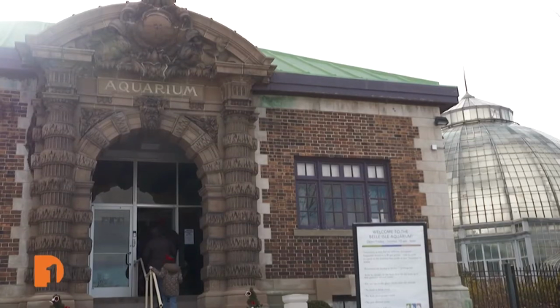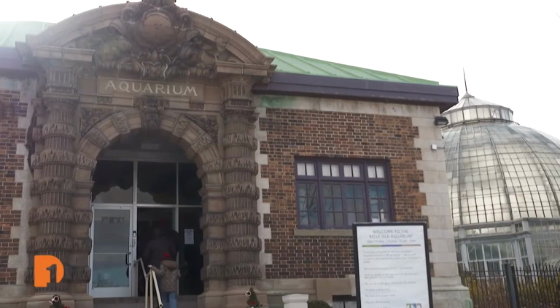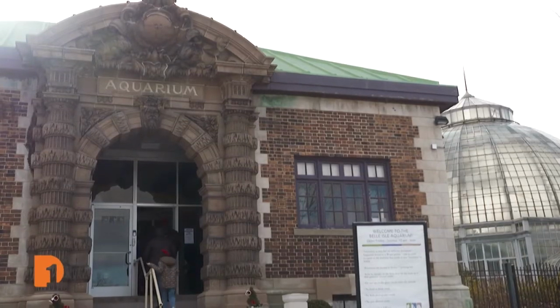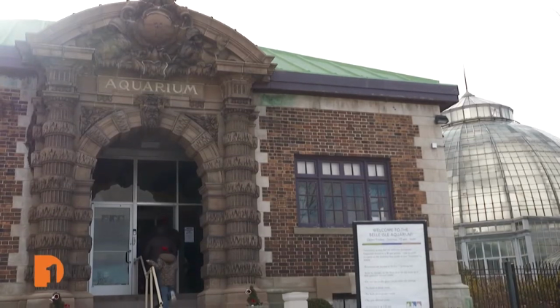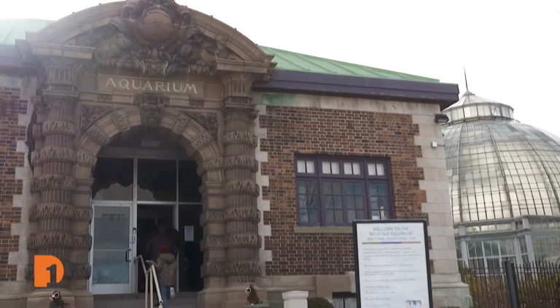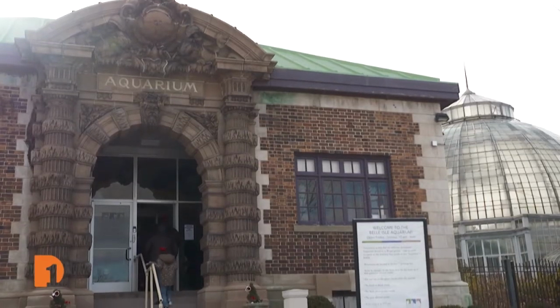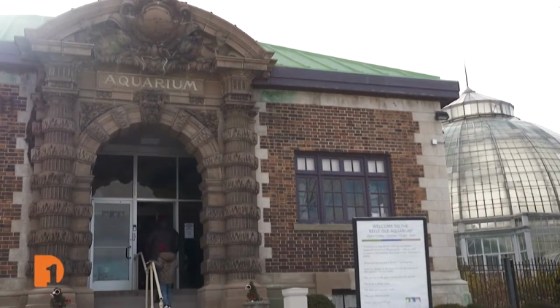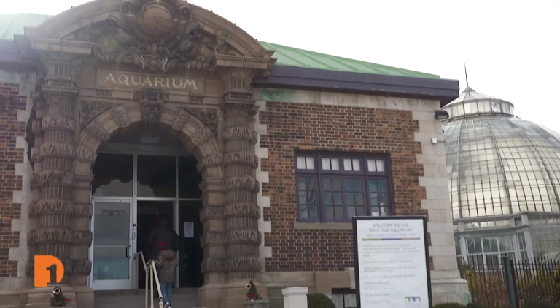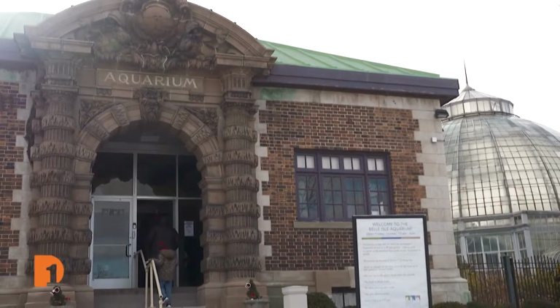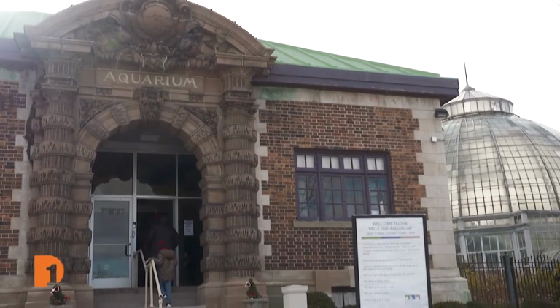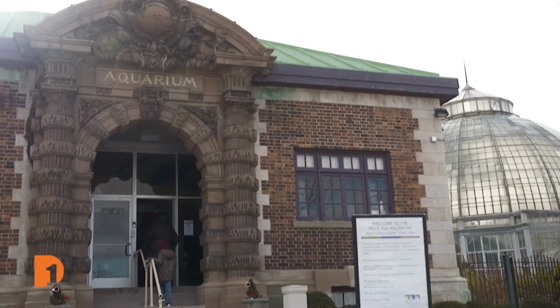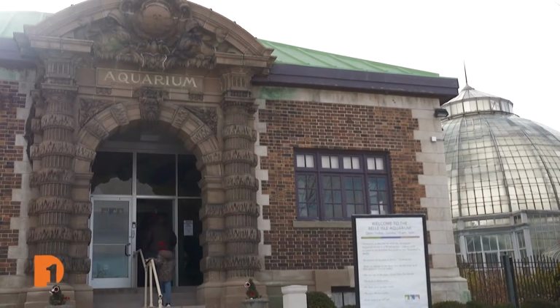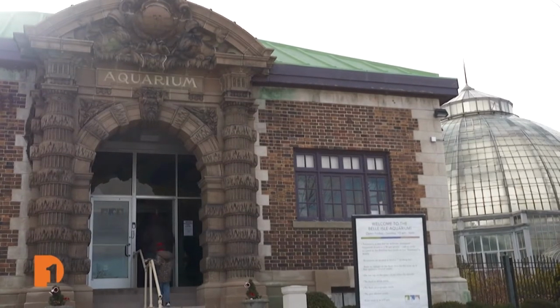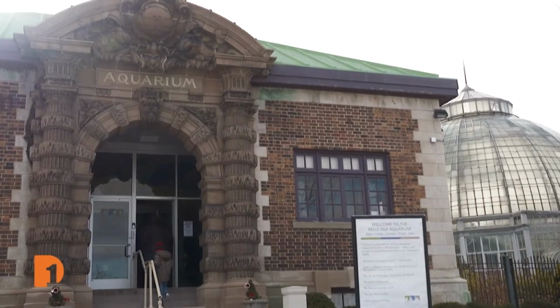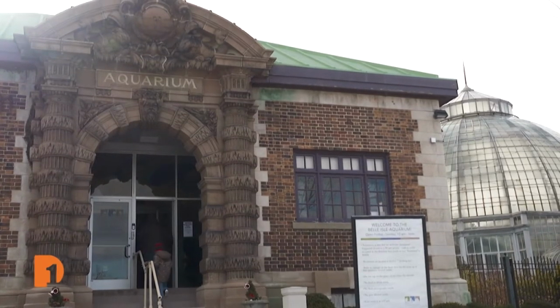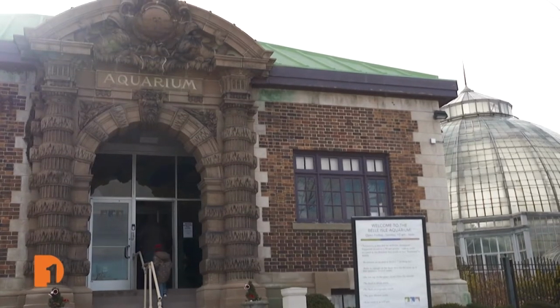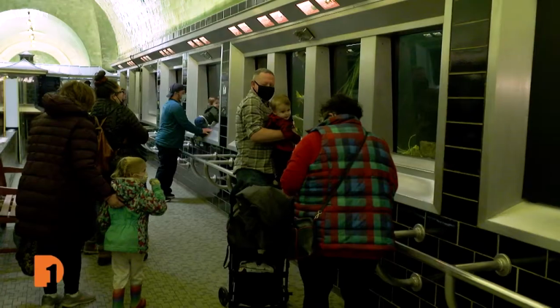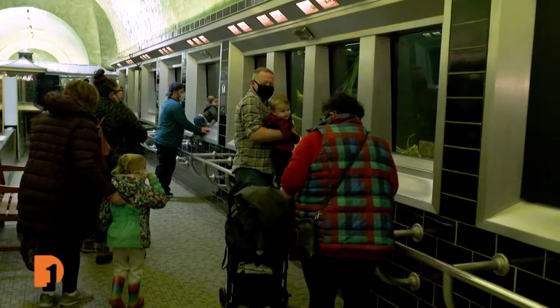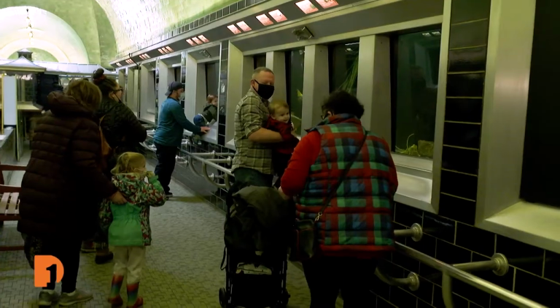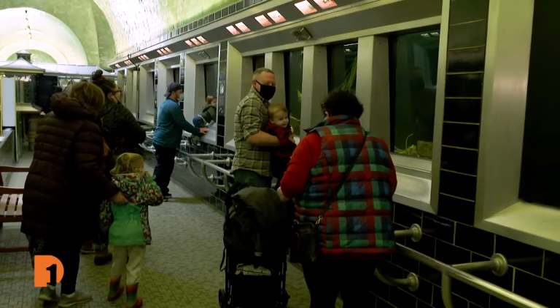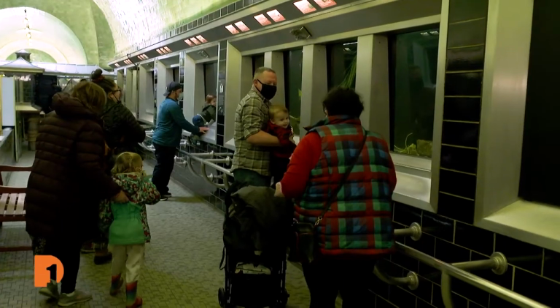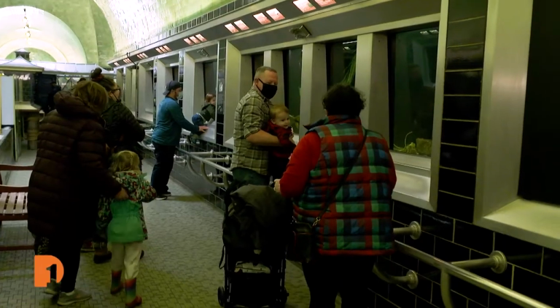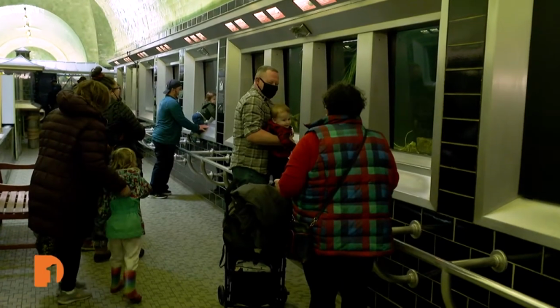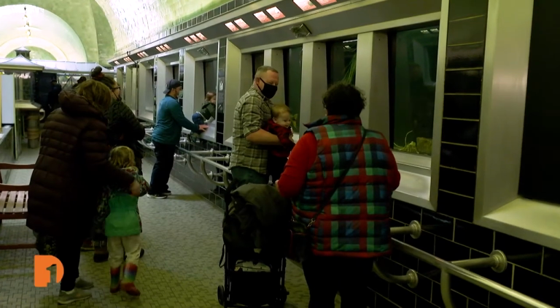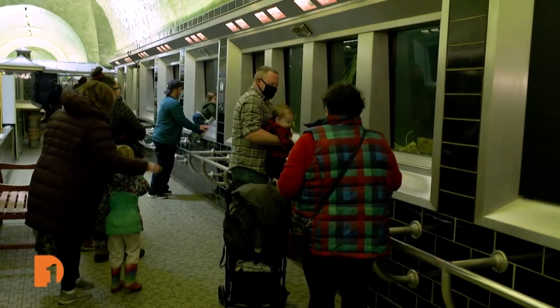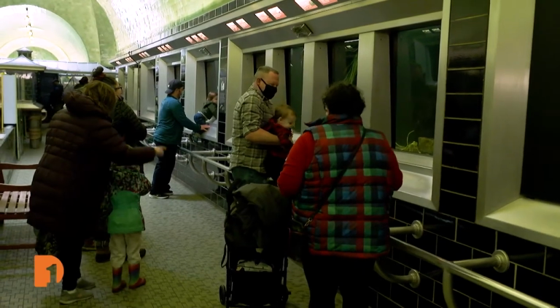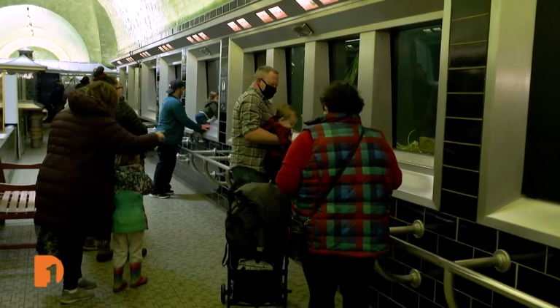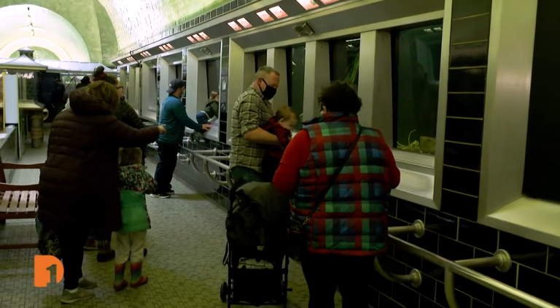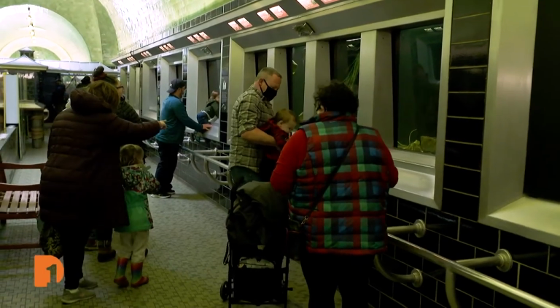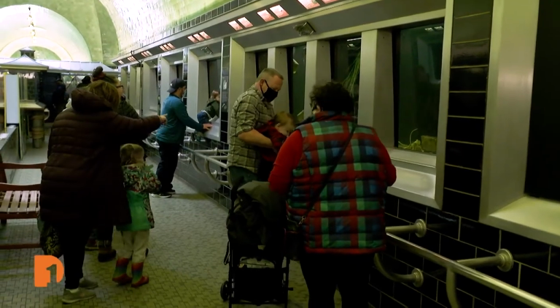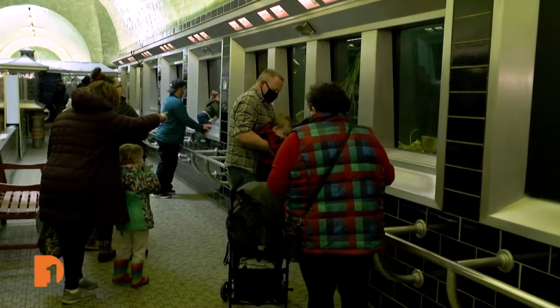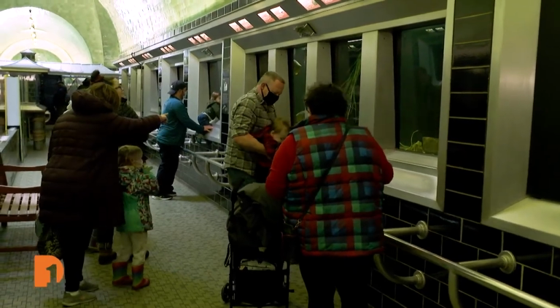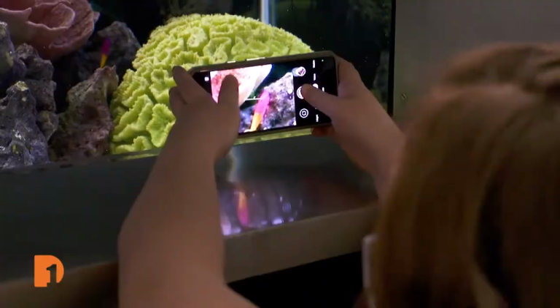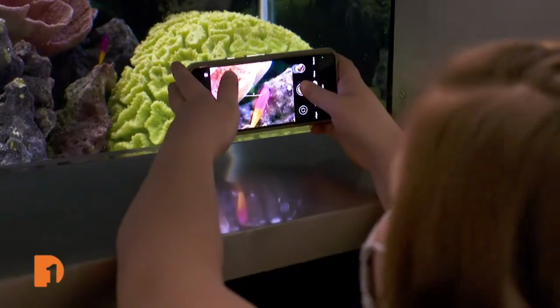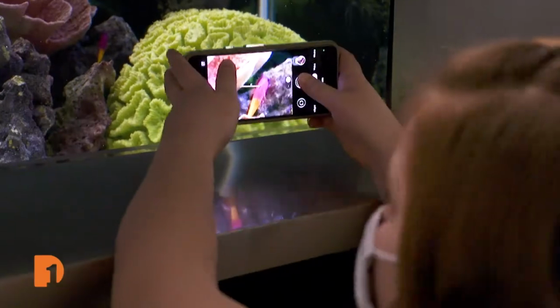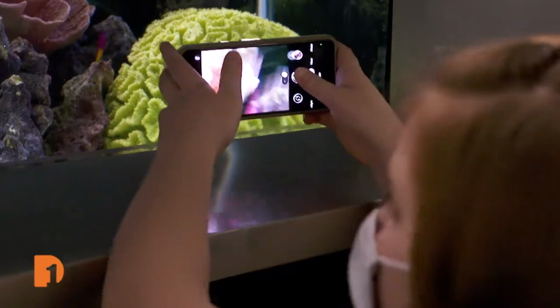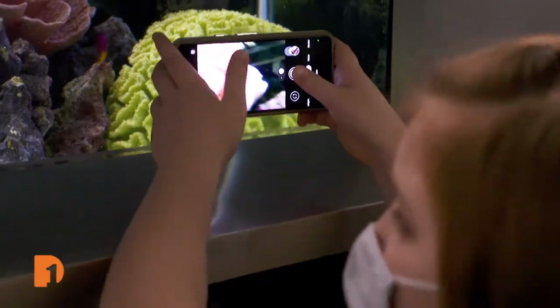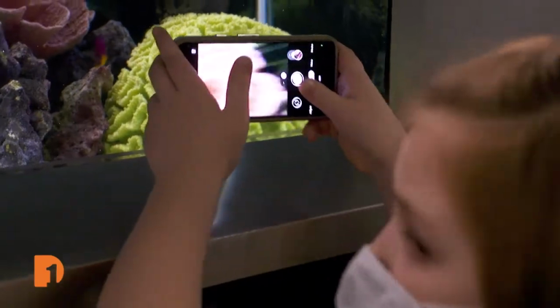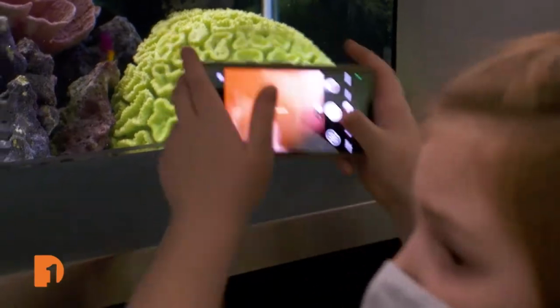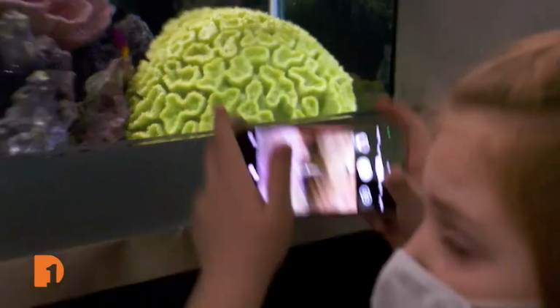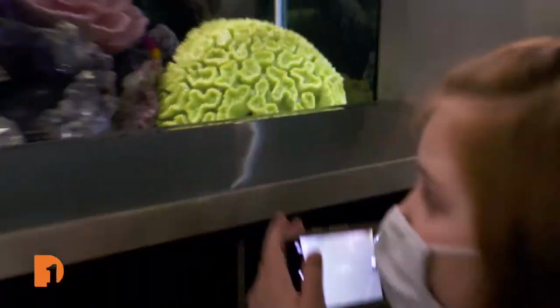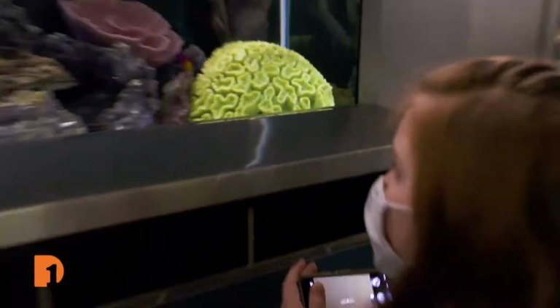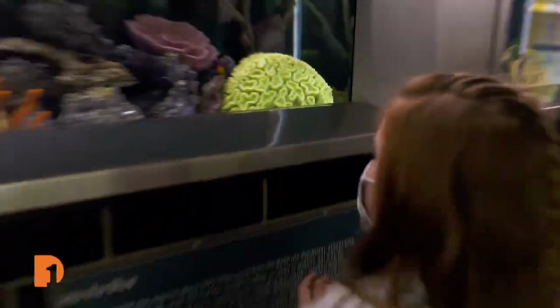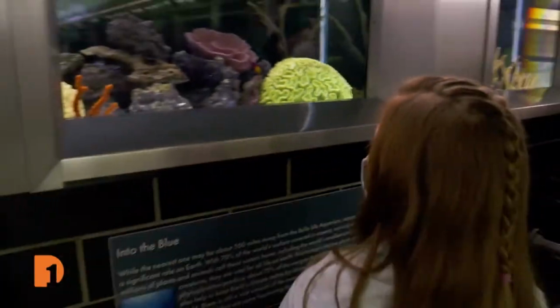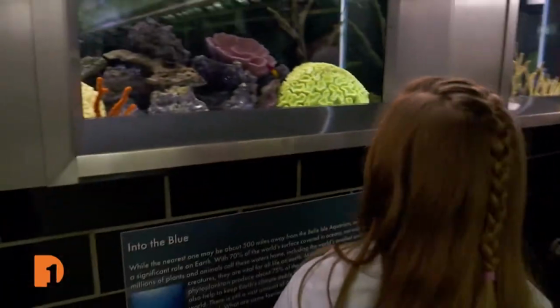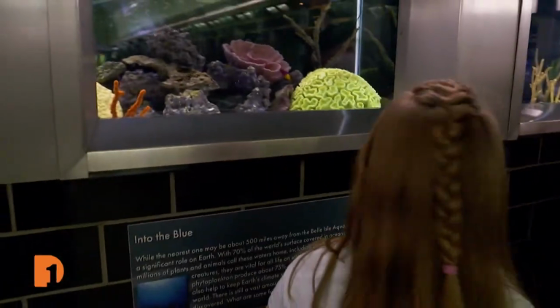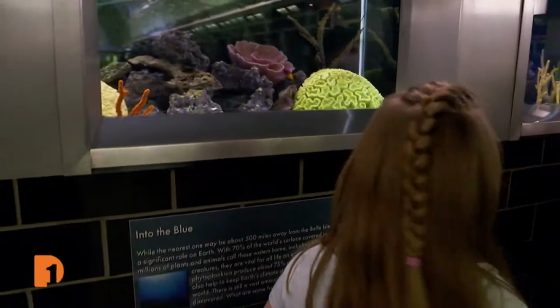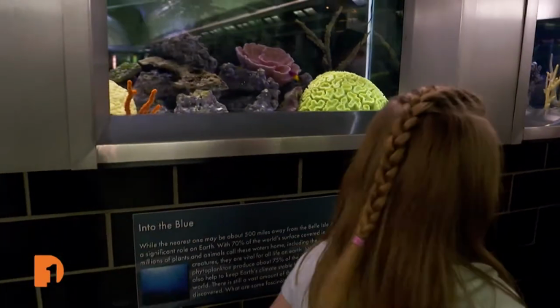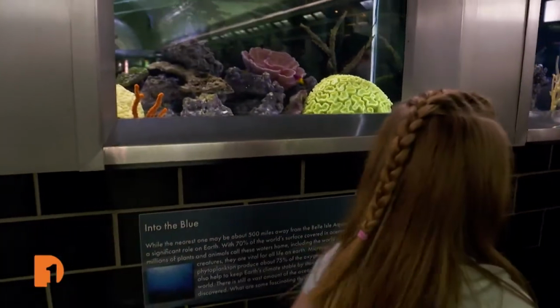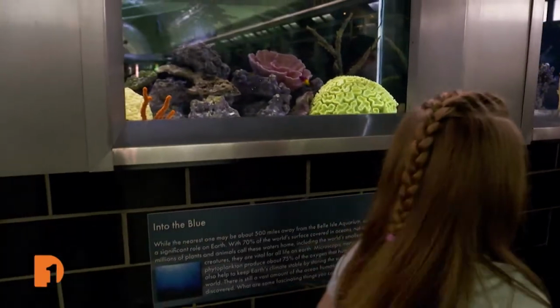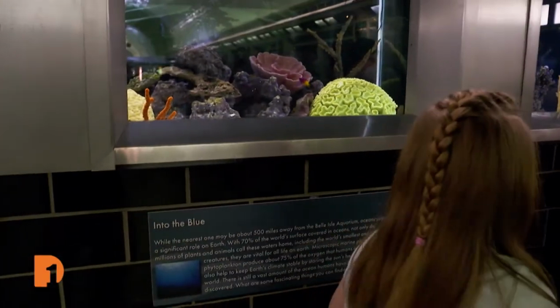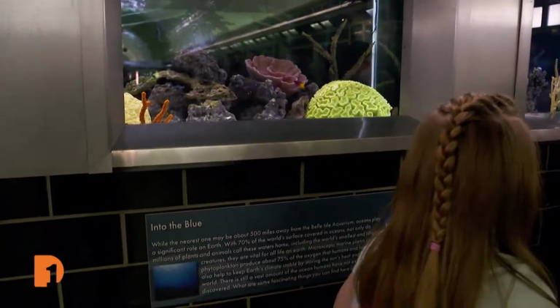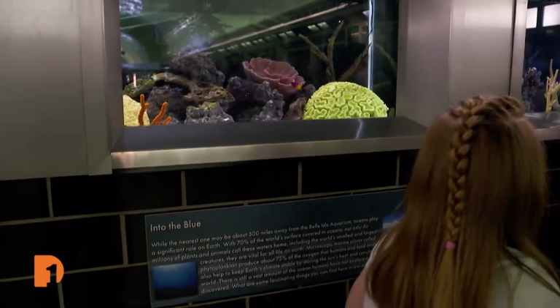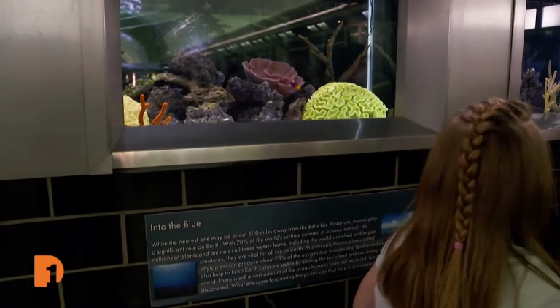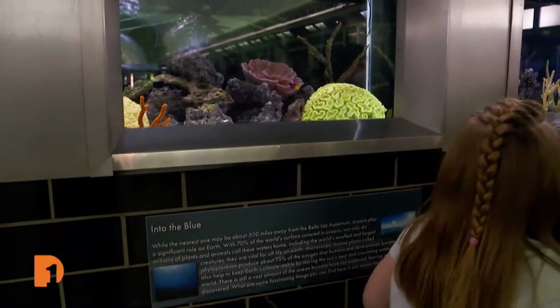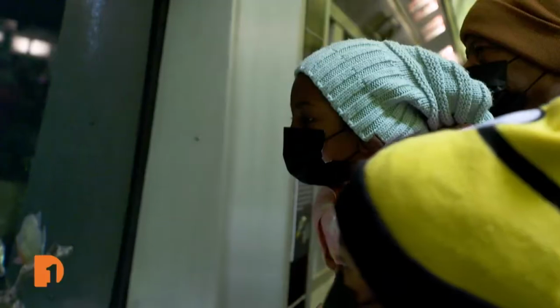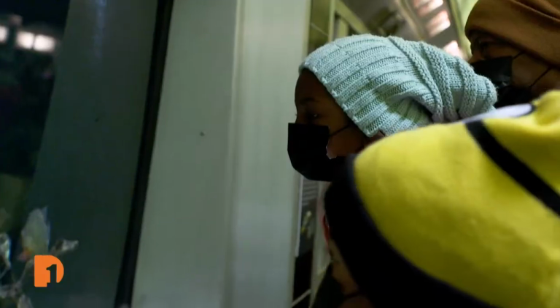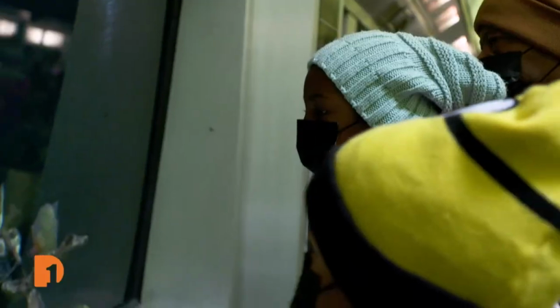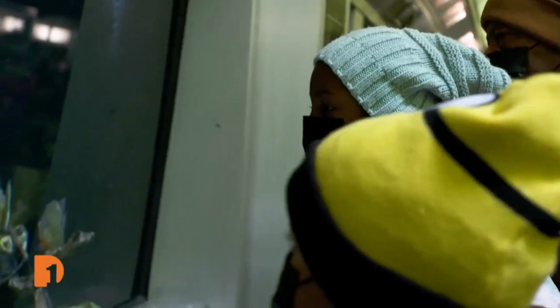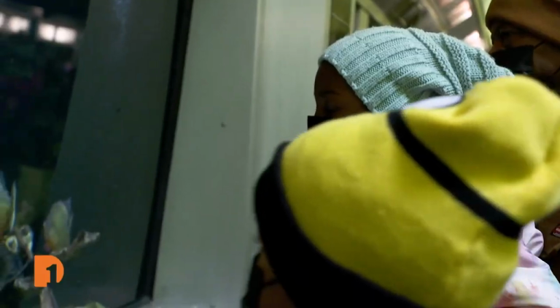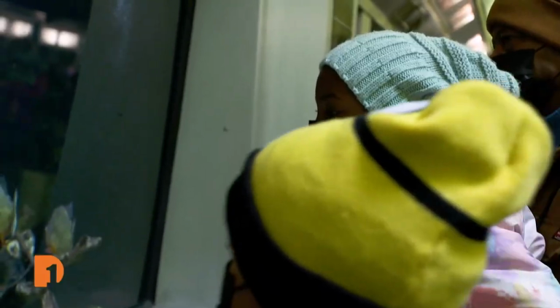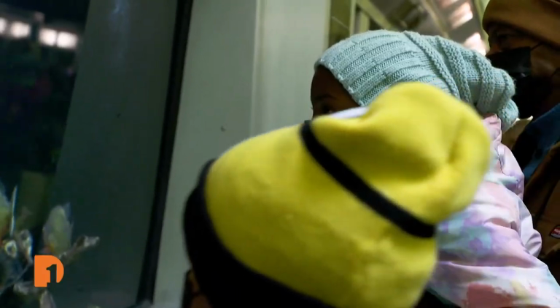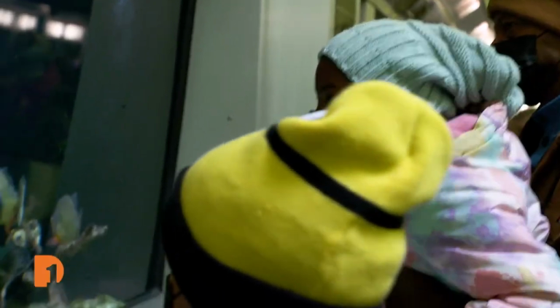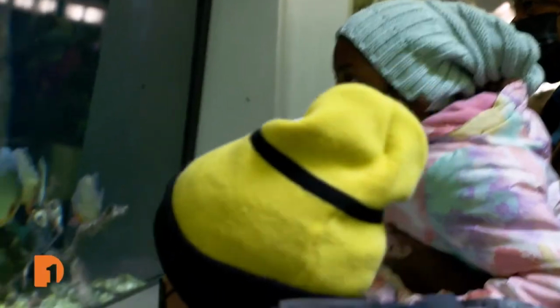With the fish taken care of, visitors begin to trickle in, and before long, another day at the aquarium is in full swing.